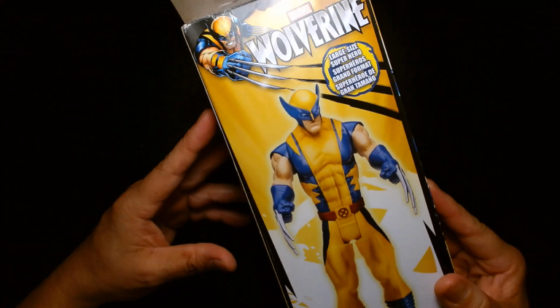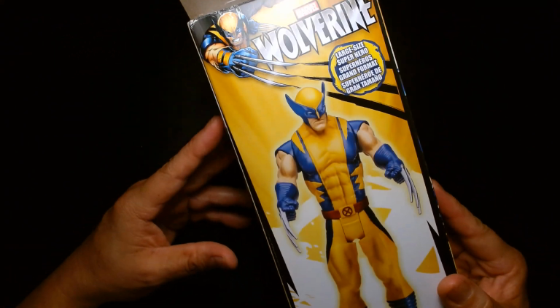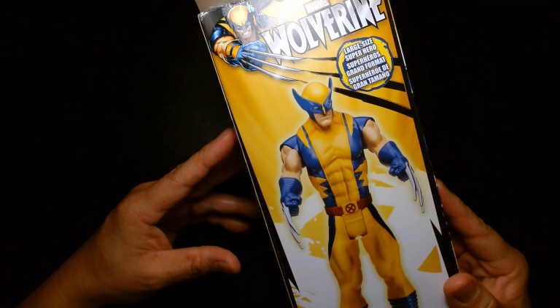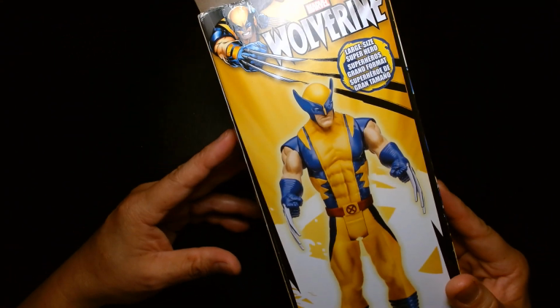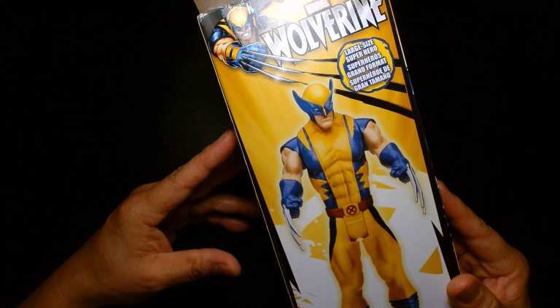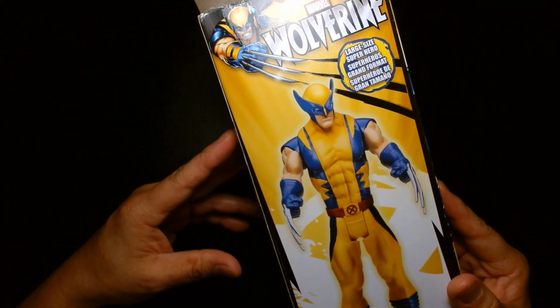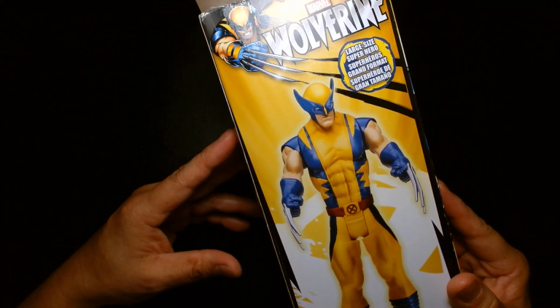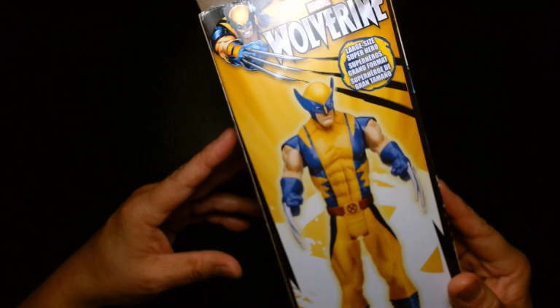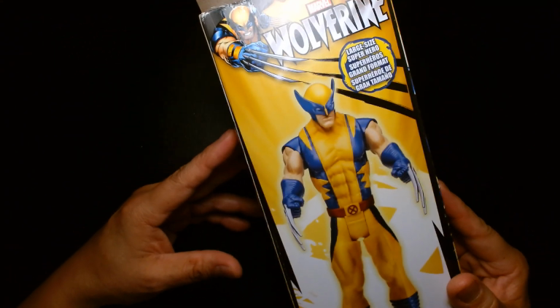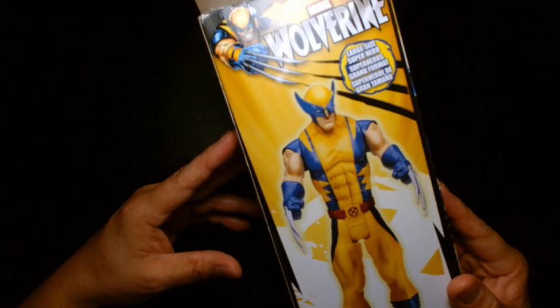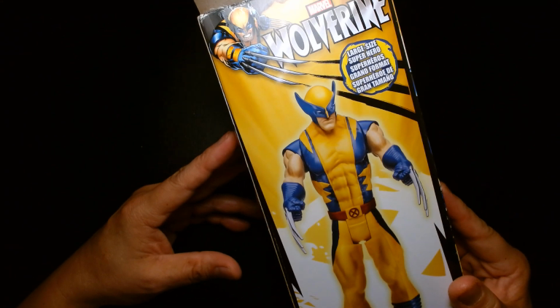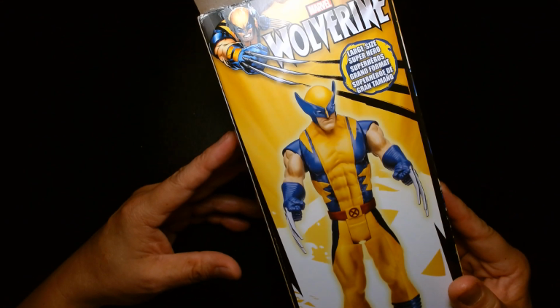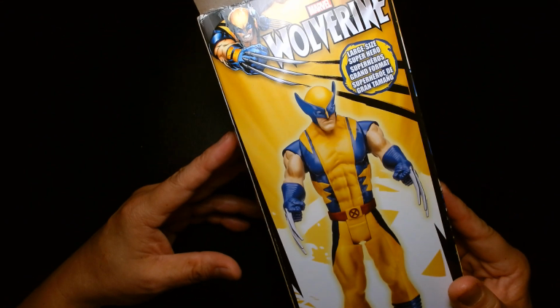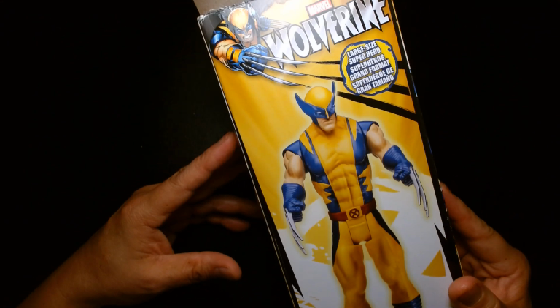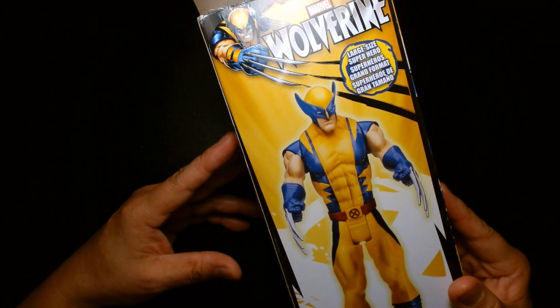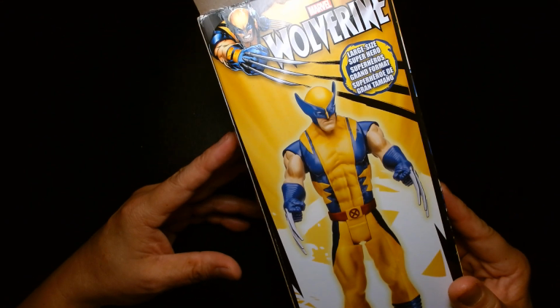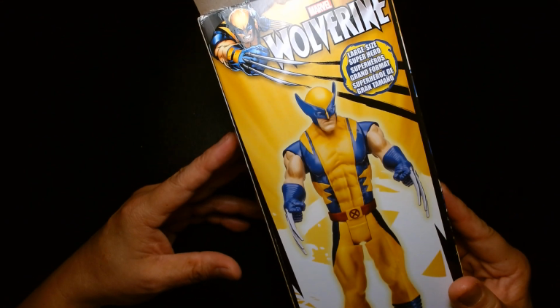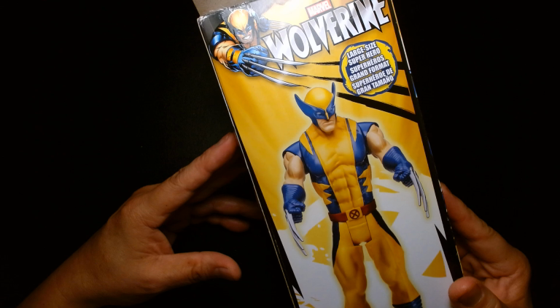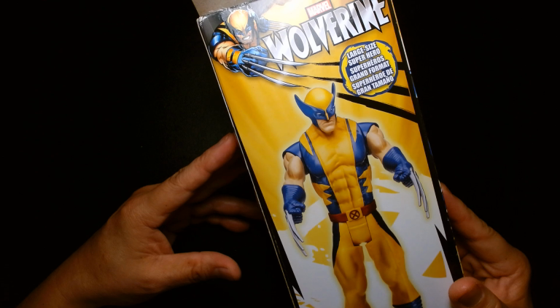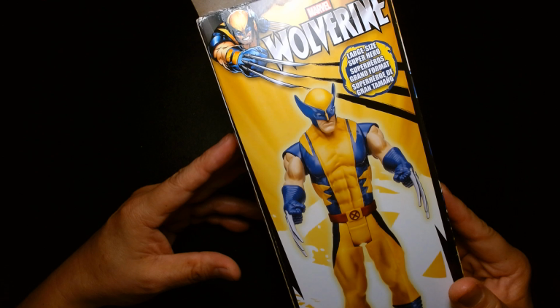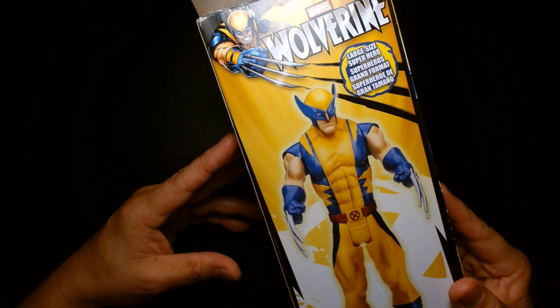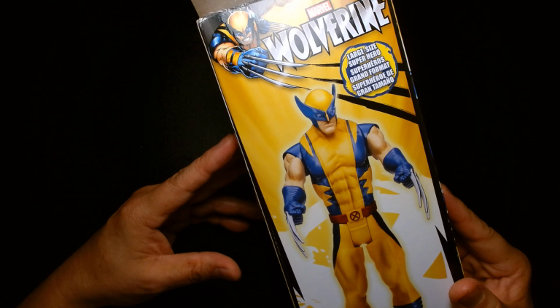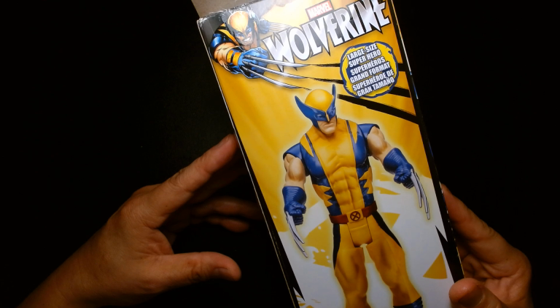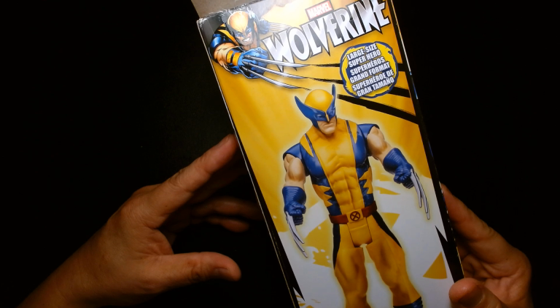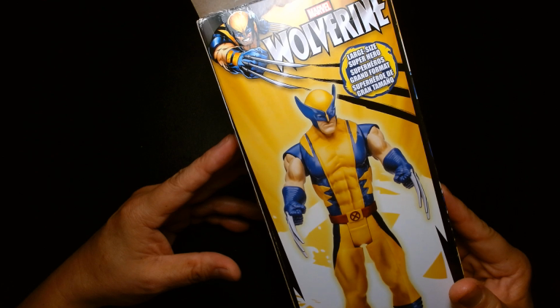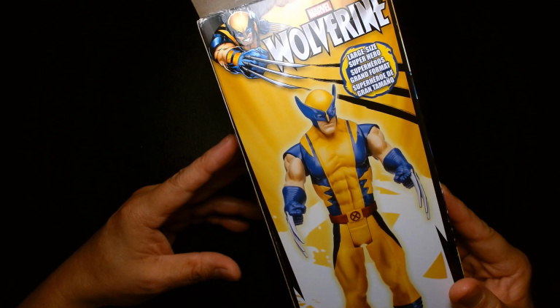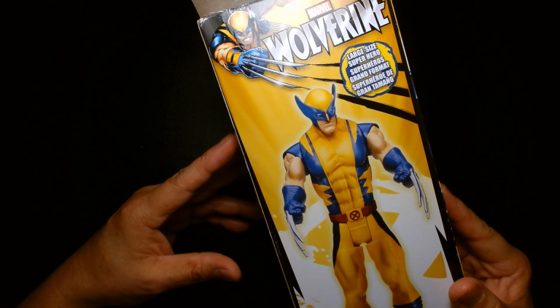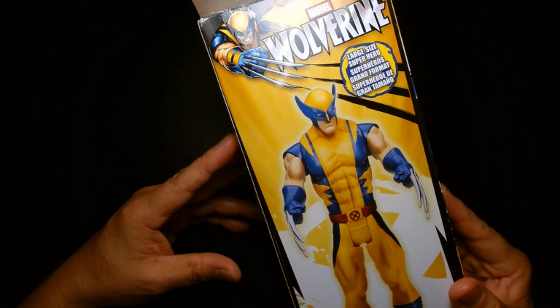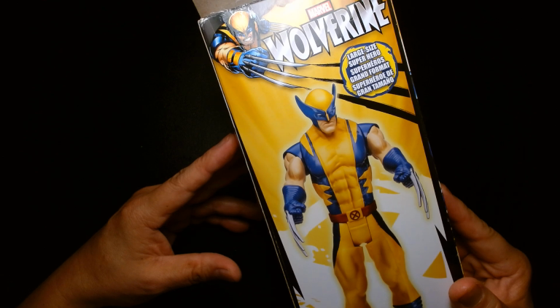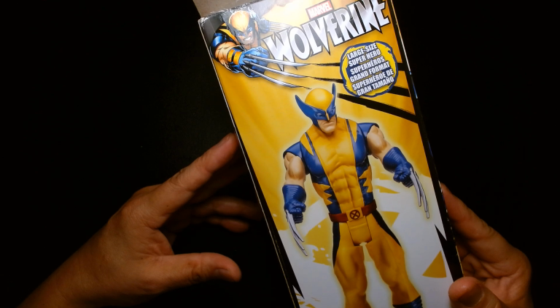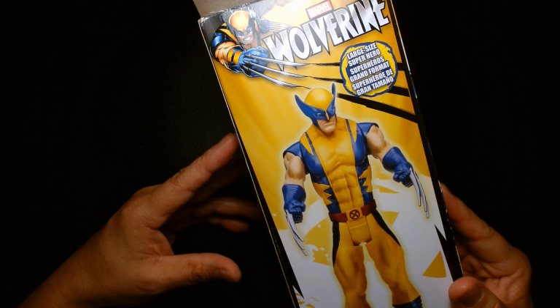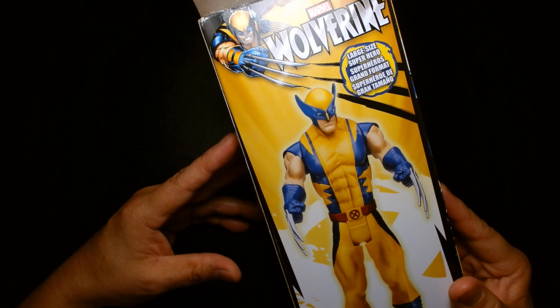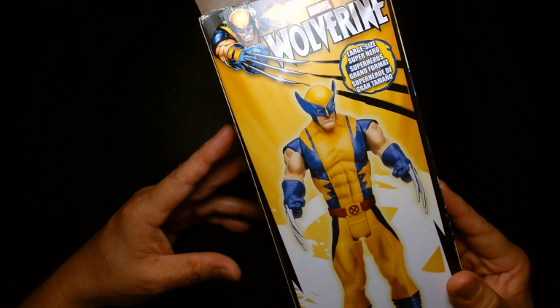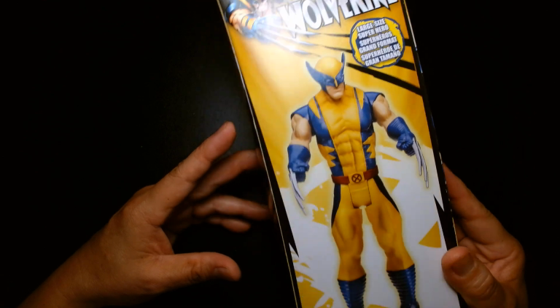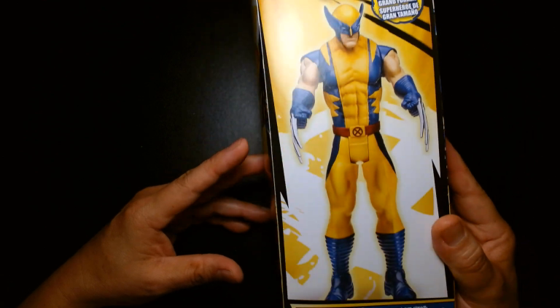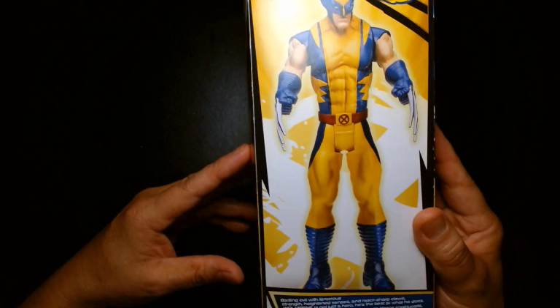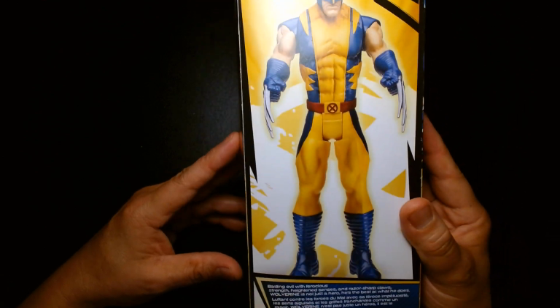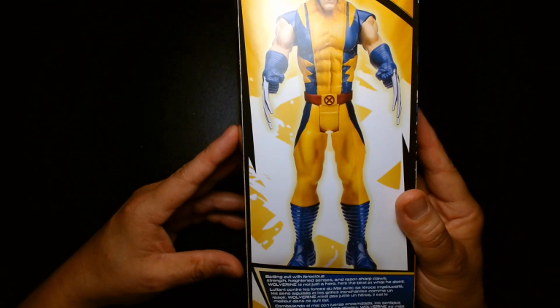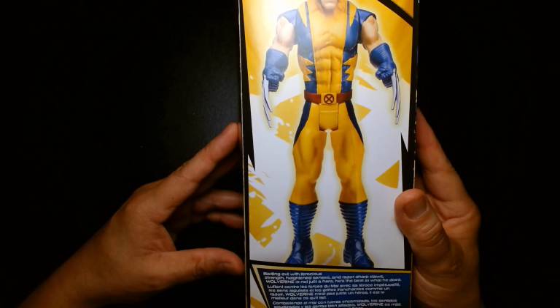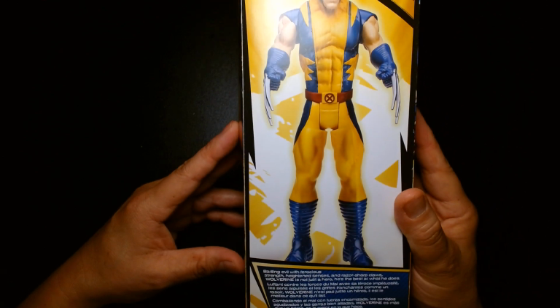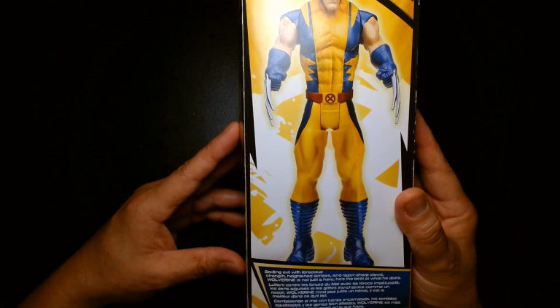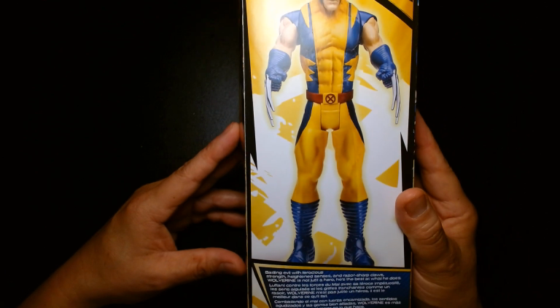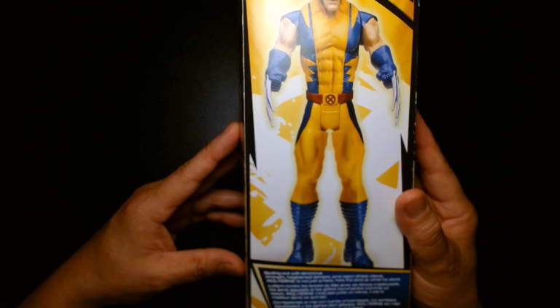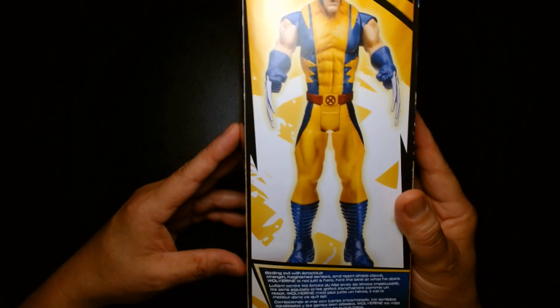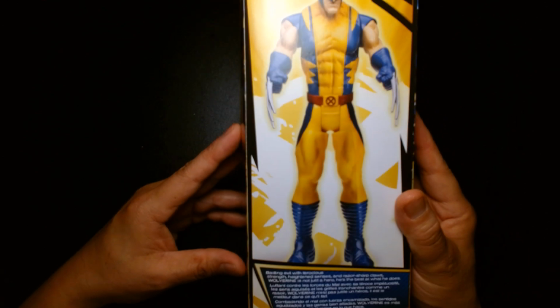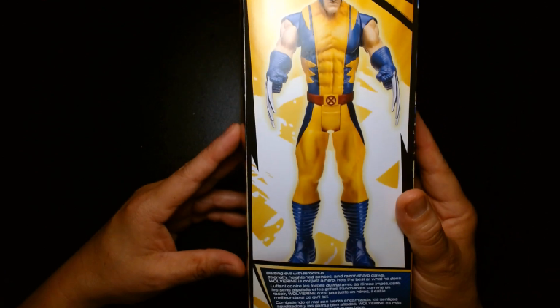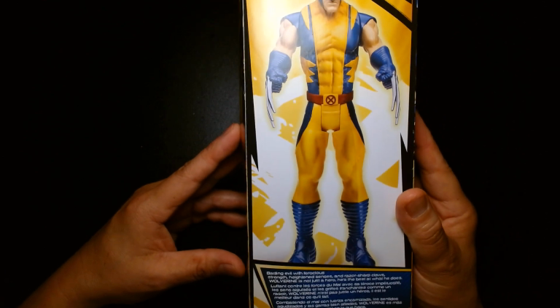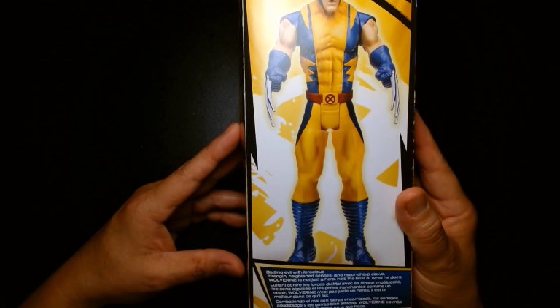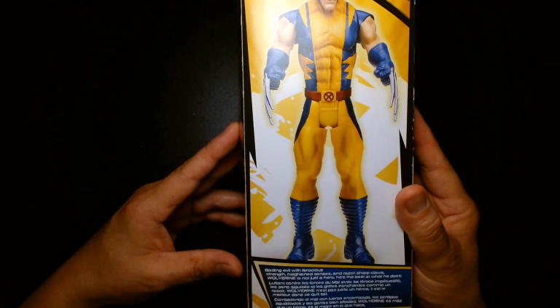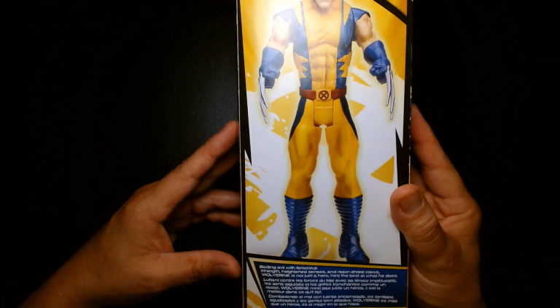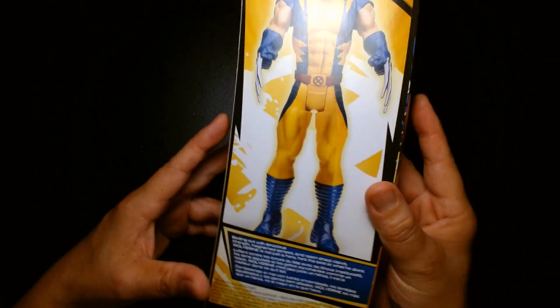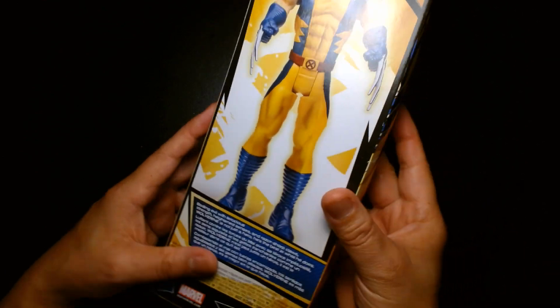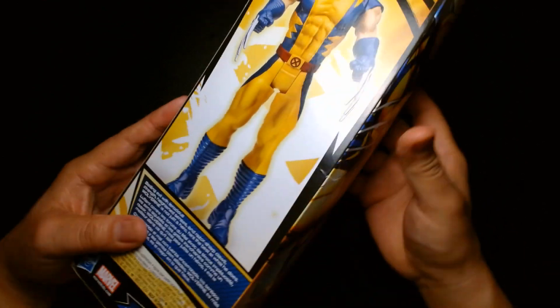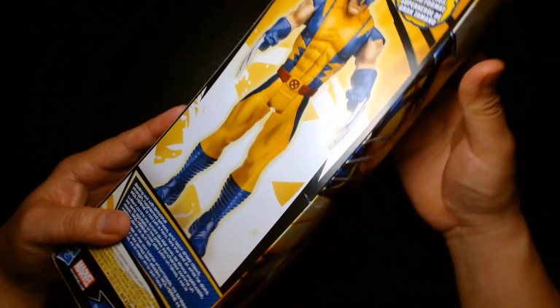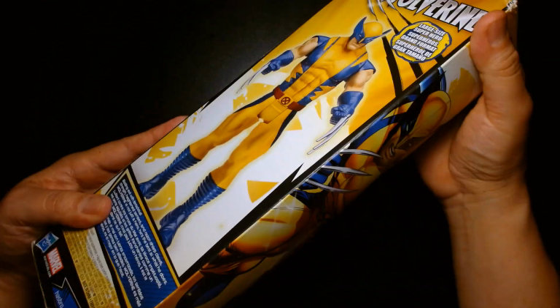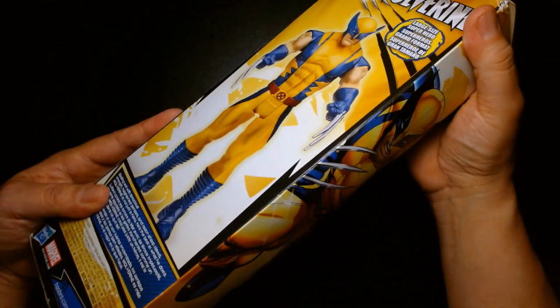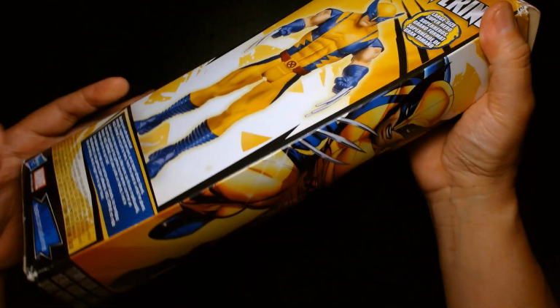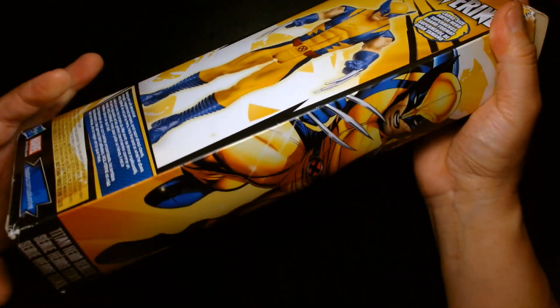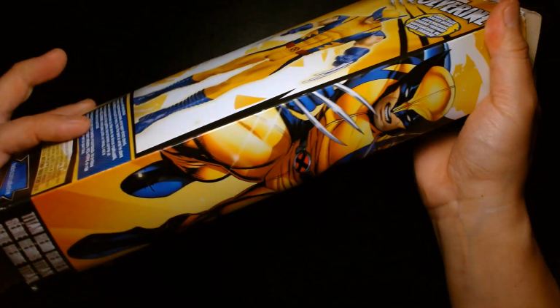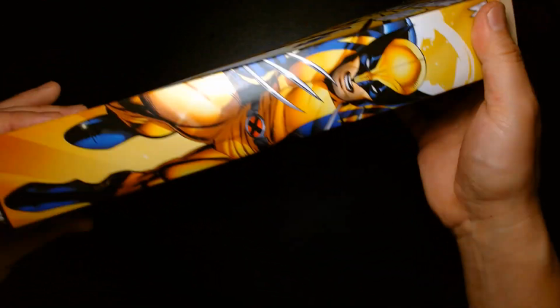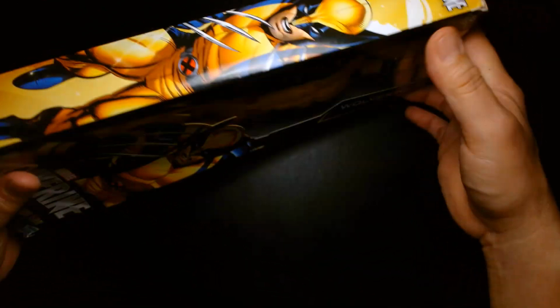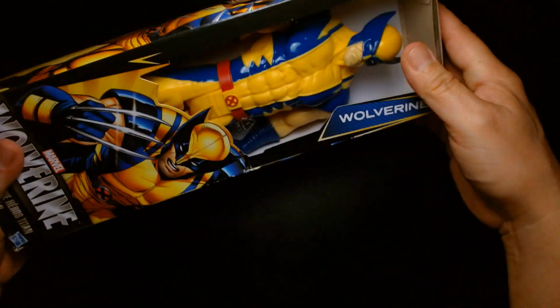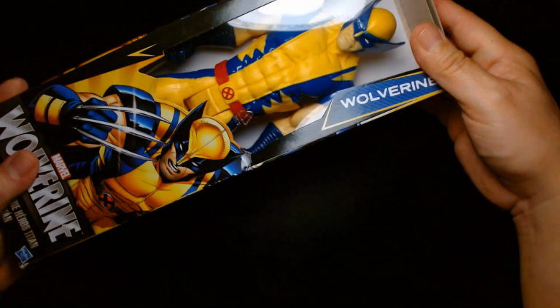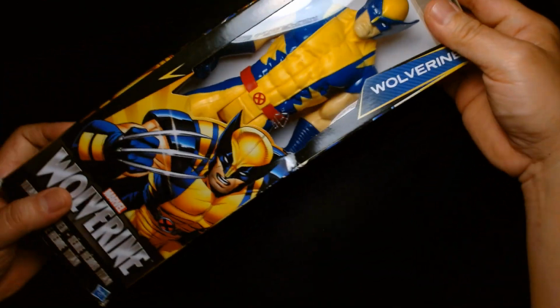This is a beautiful looking box — very colorful and eye-catching. On the back you have a full-size image of the toy itself, large-size superhero, and it looks great.